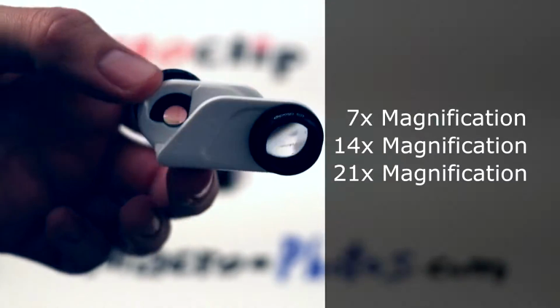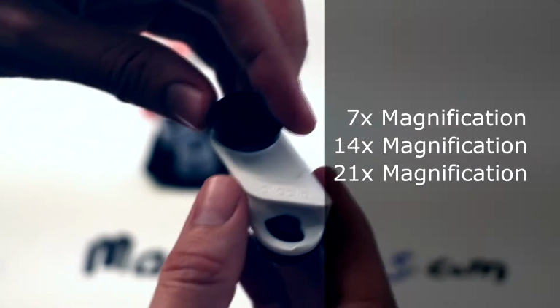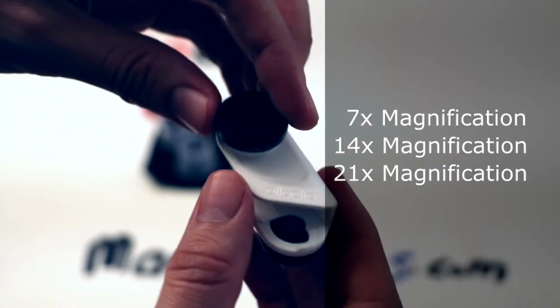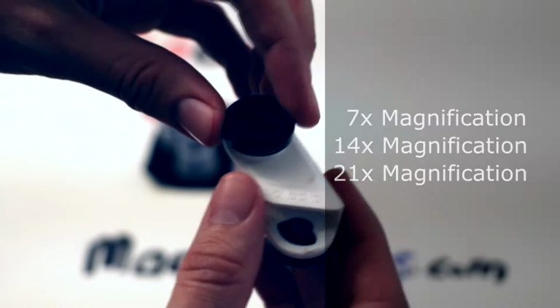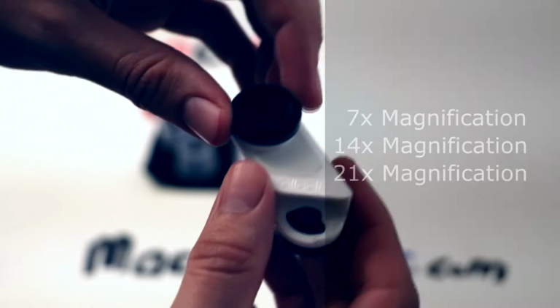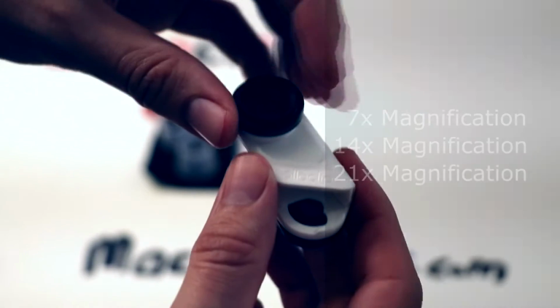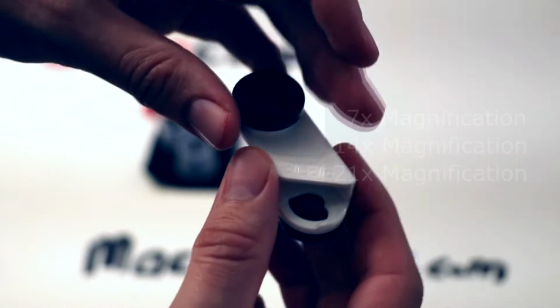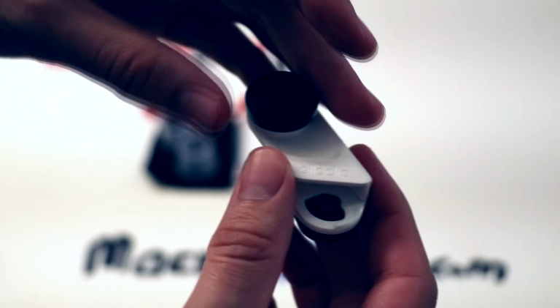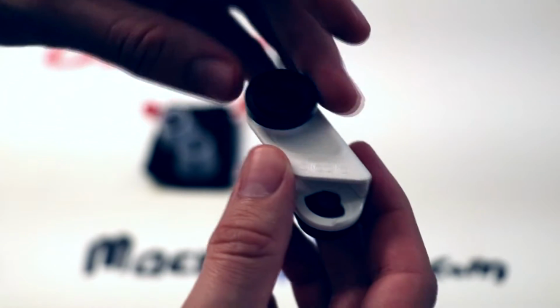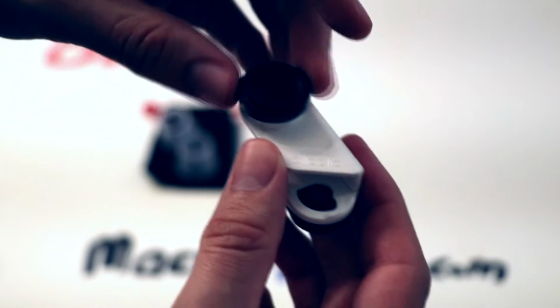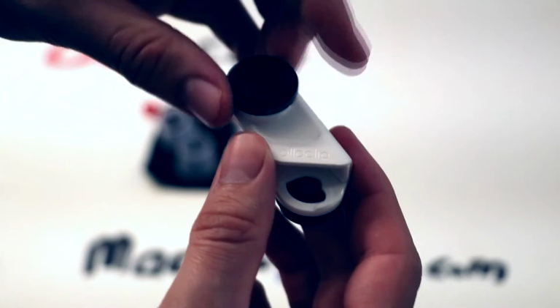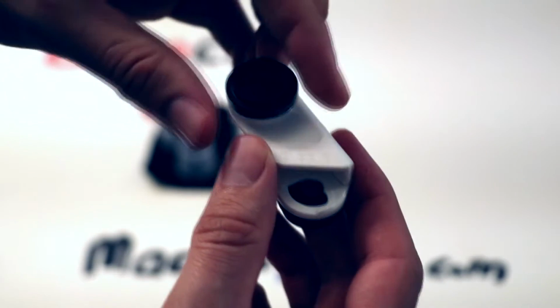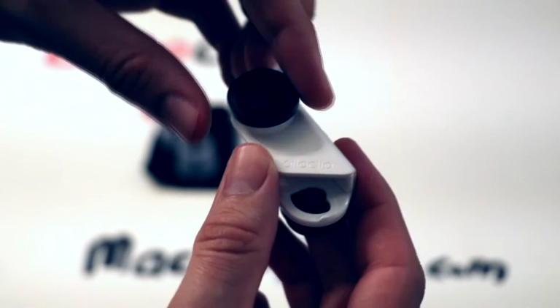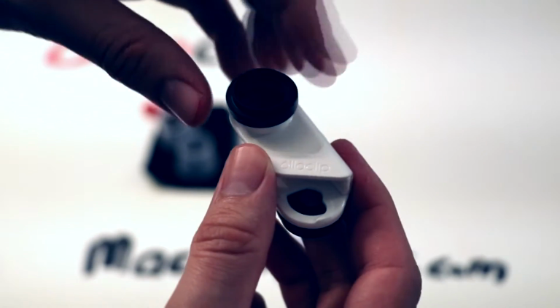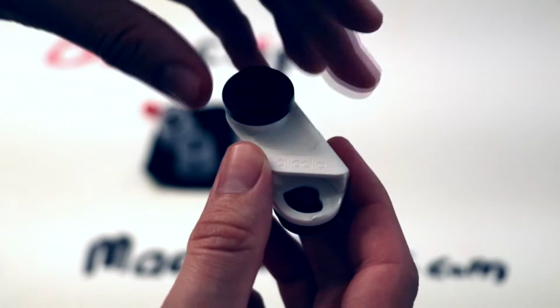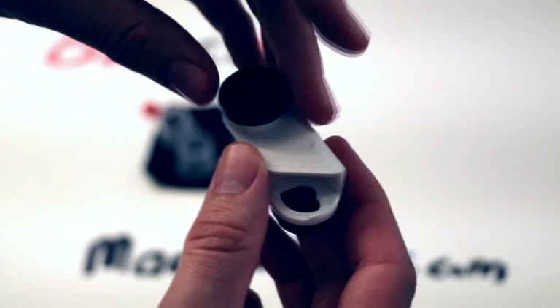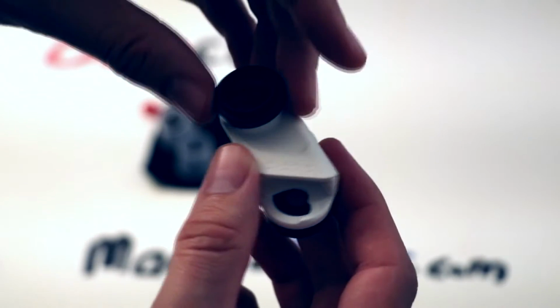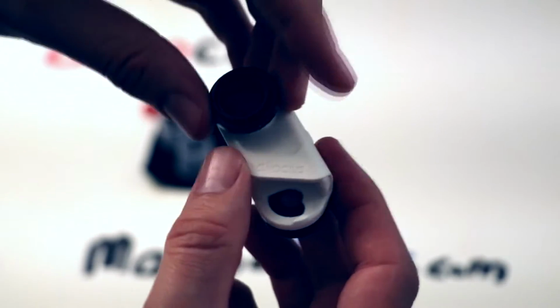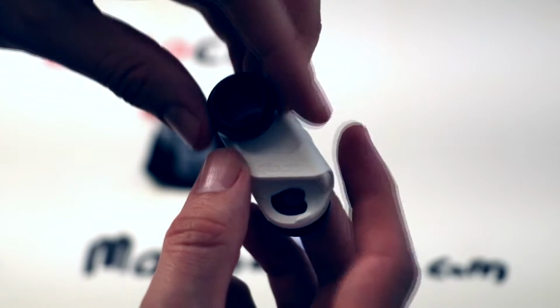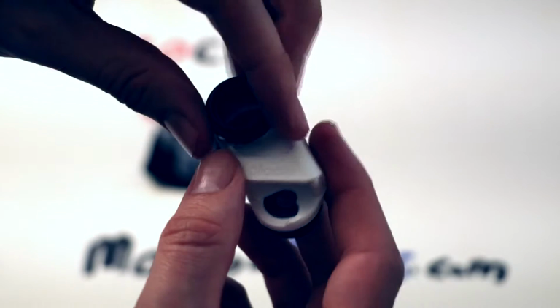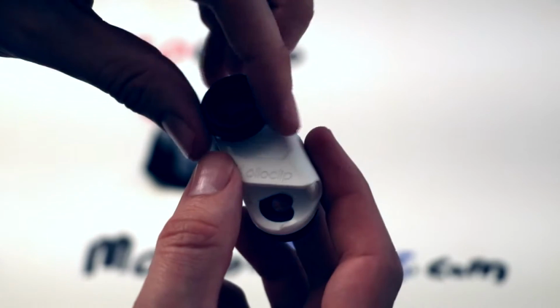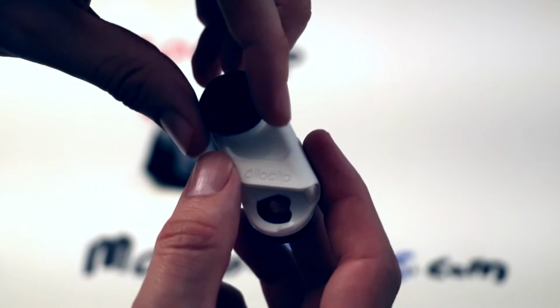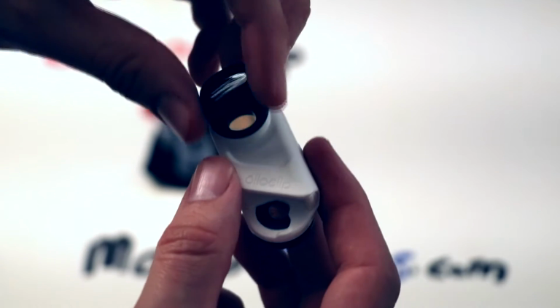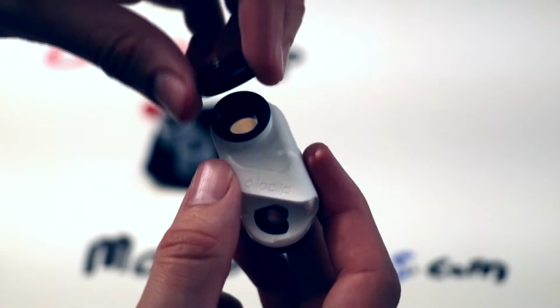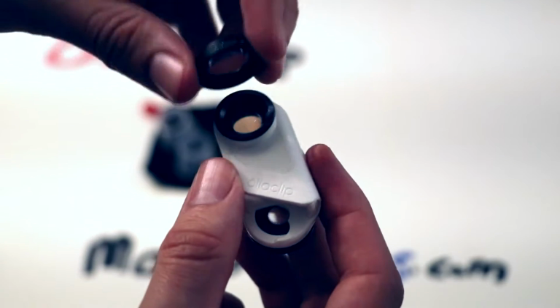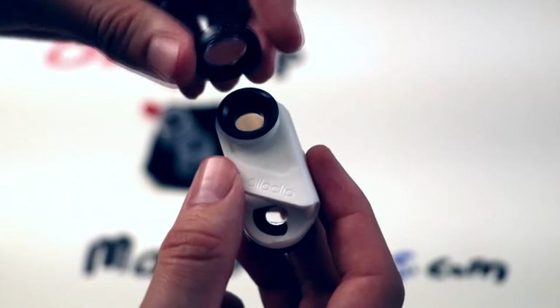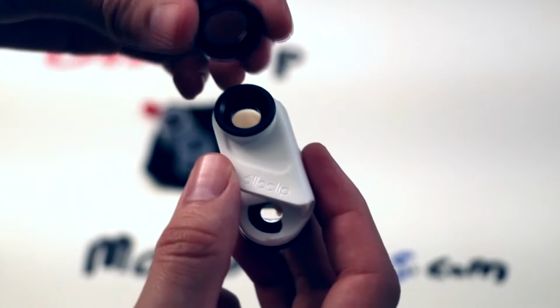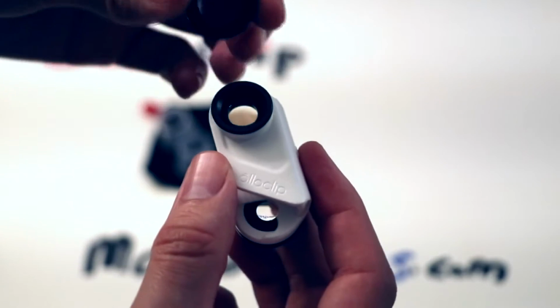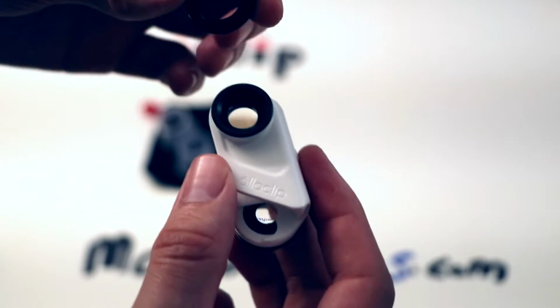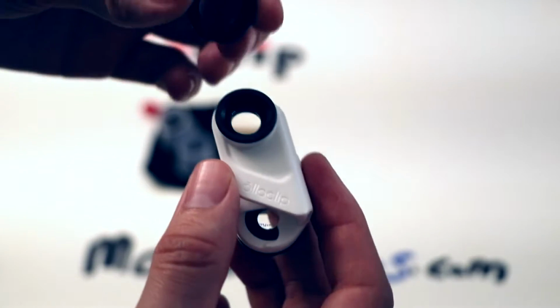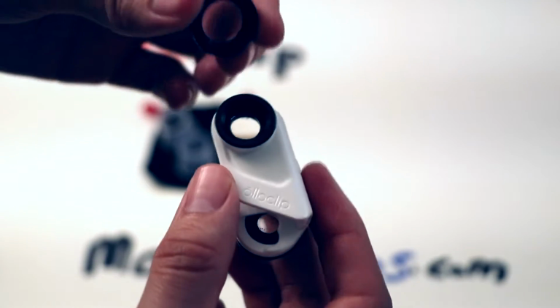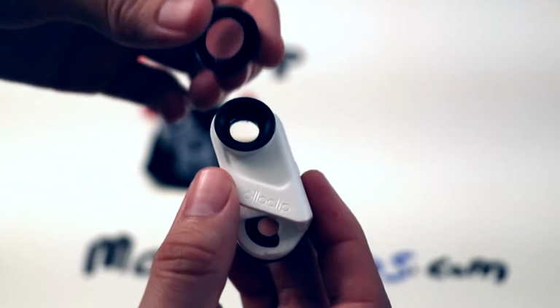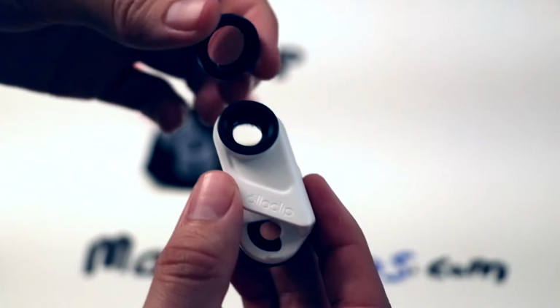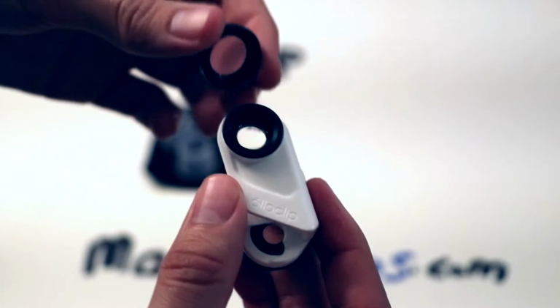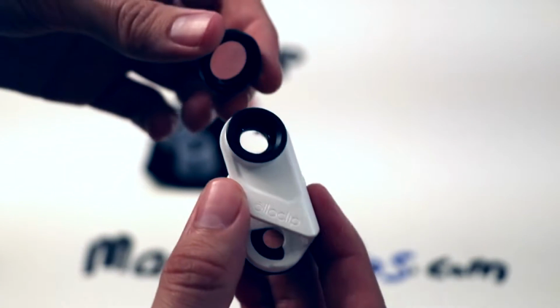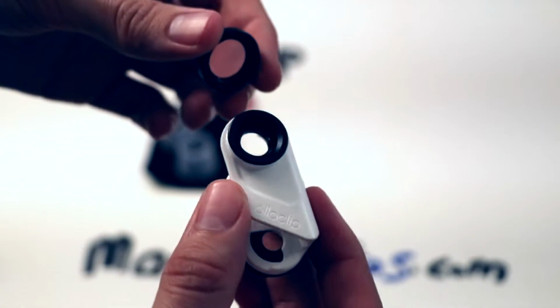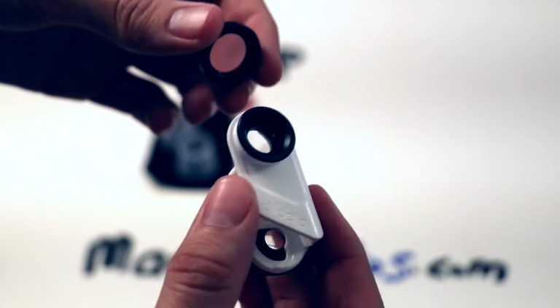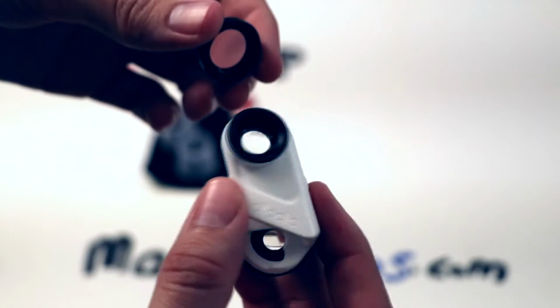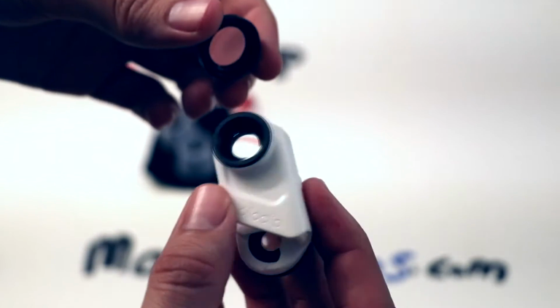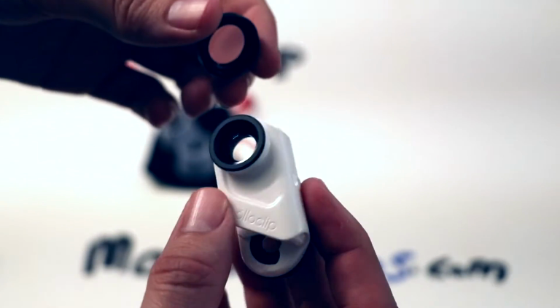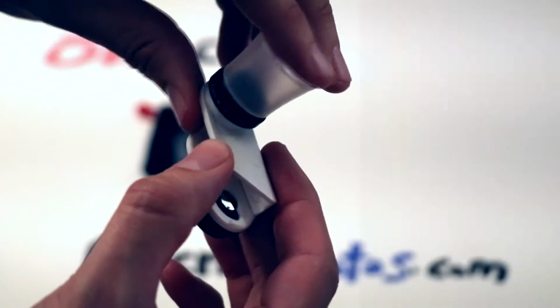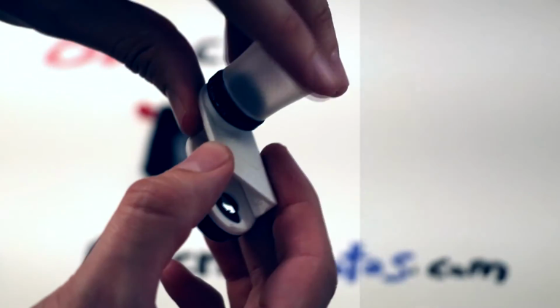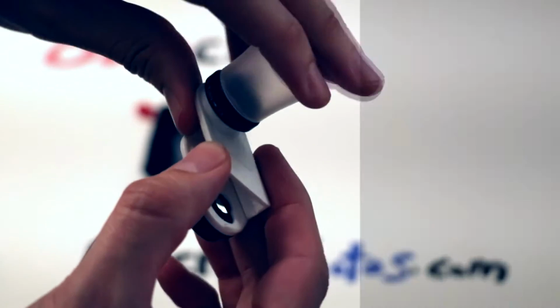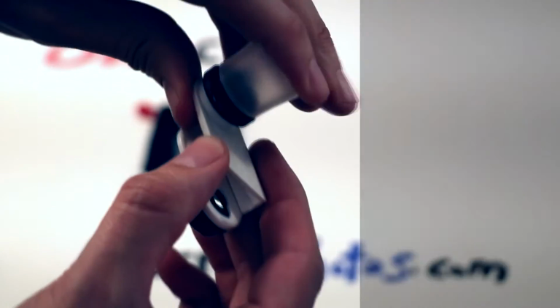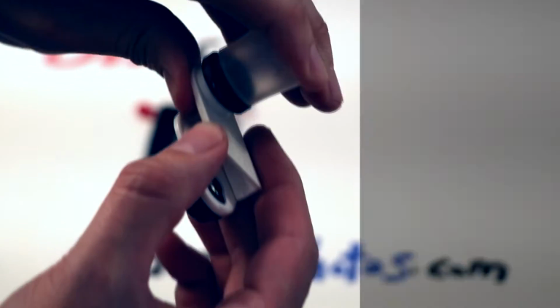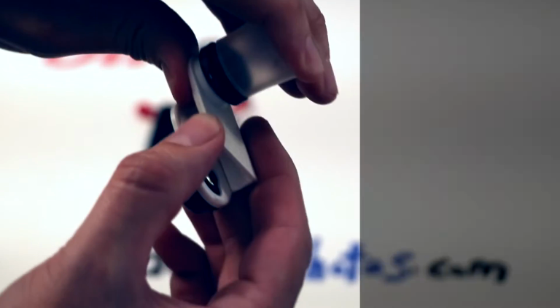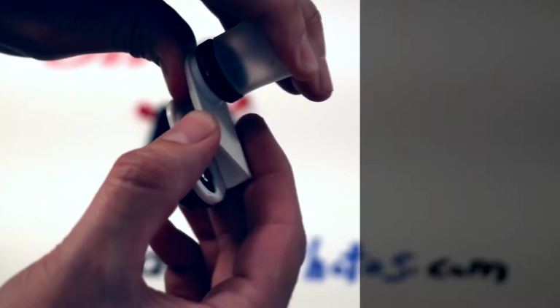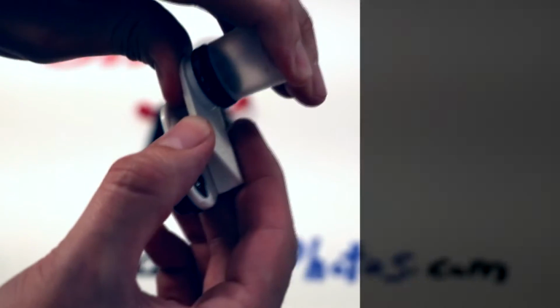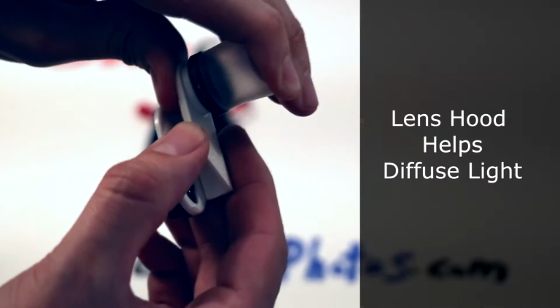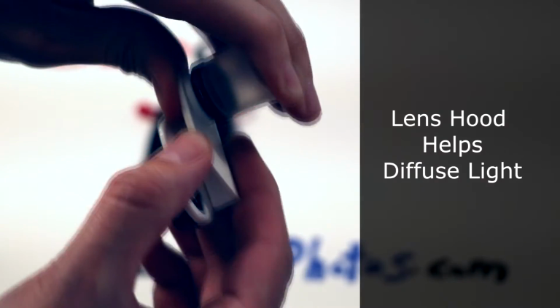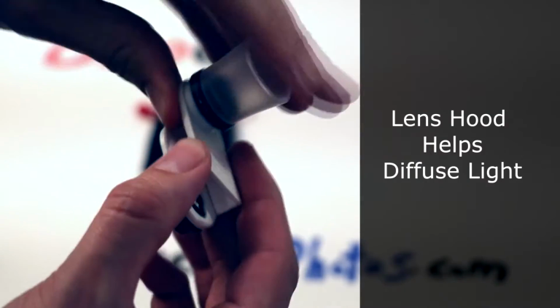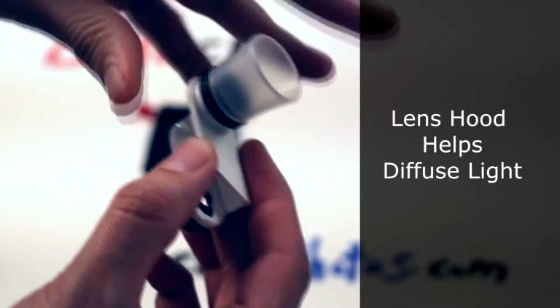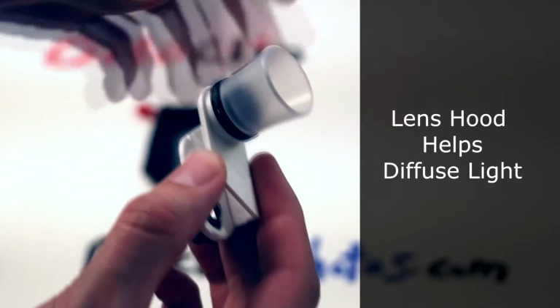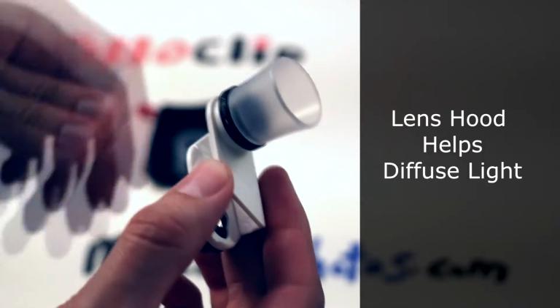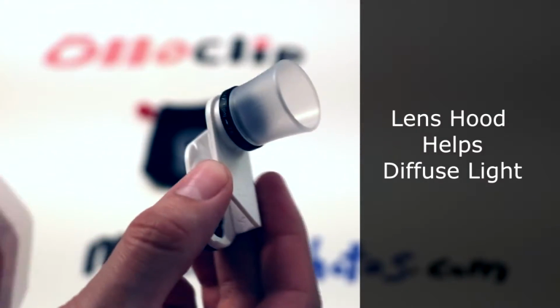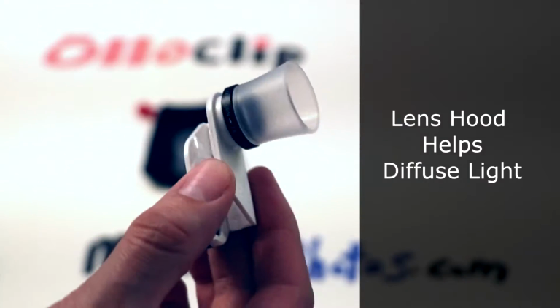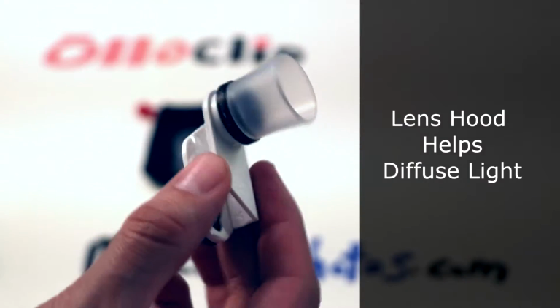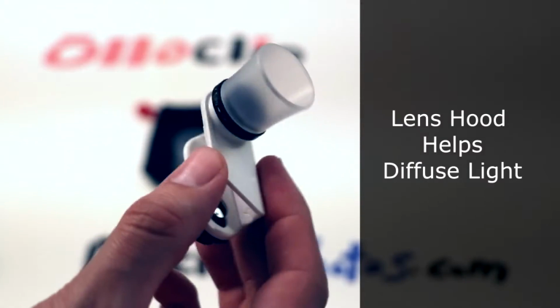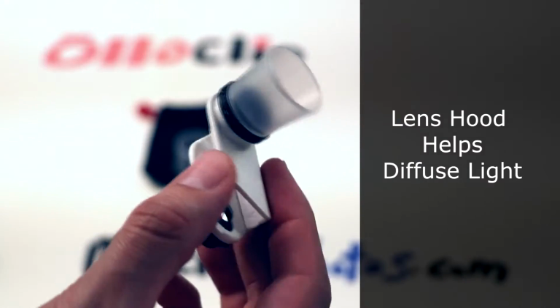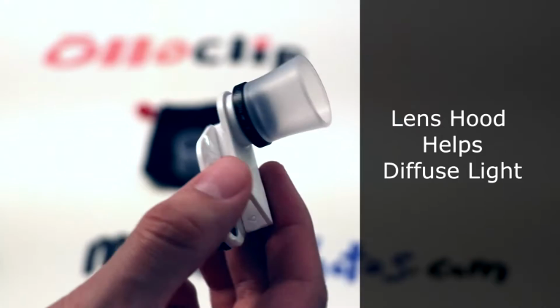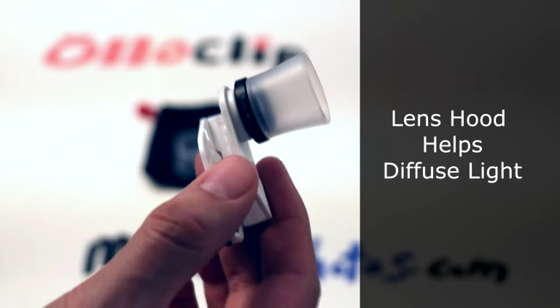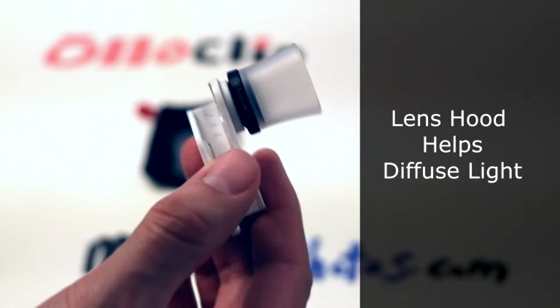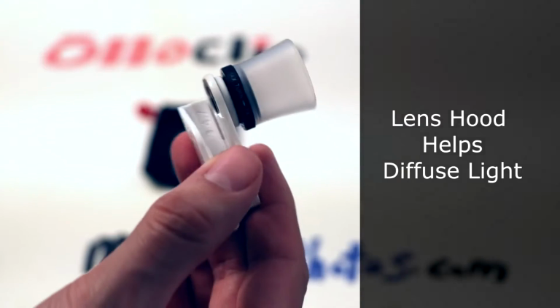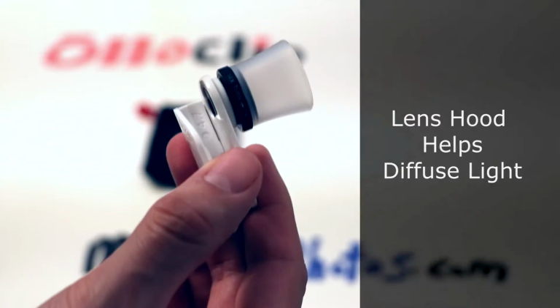You can screw off the 14x lens to reveal the 7x magnification lens. This set comes with two lens hoods to help diffuse light.